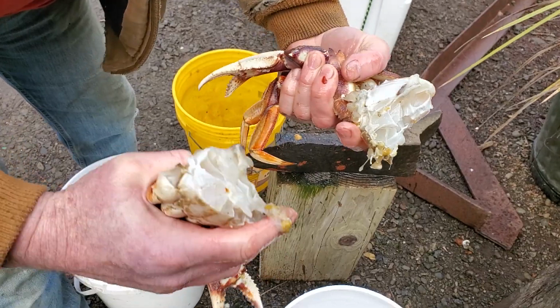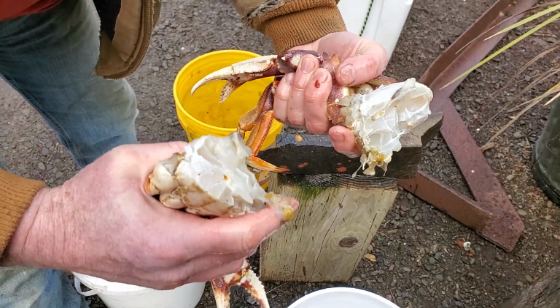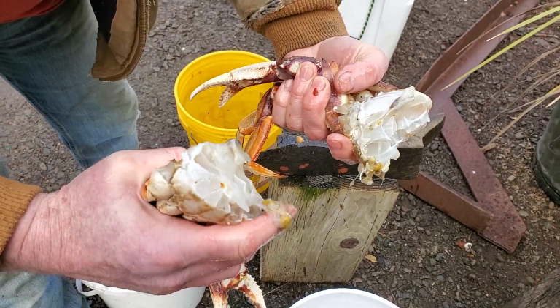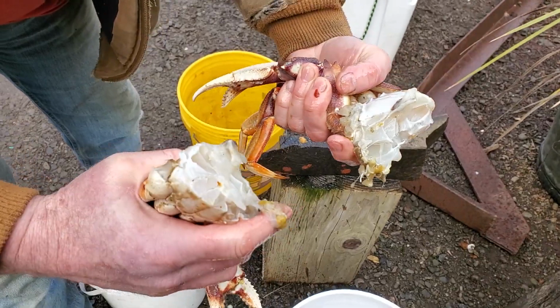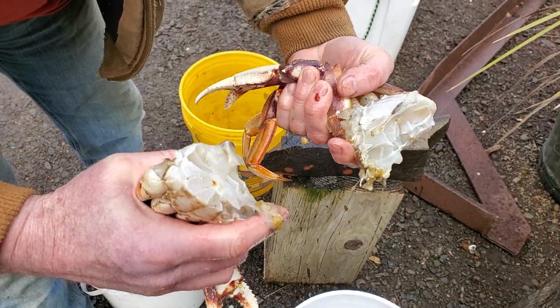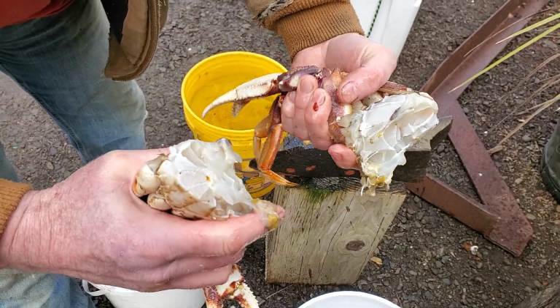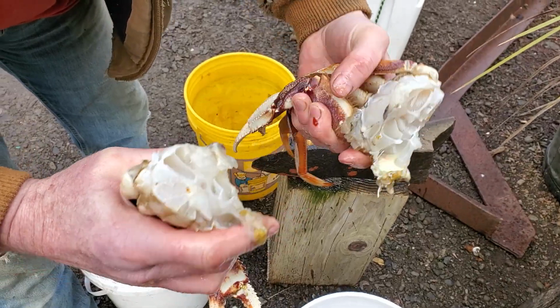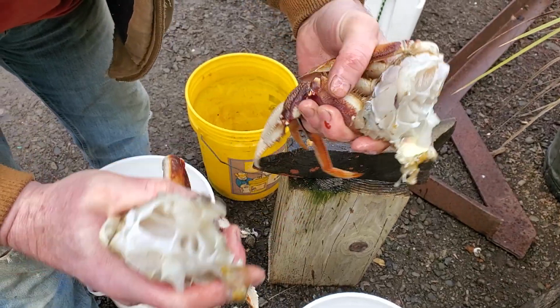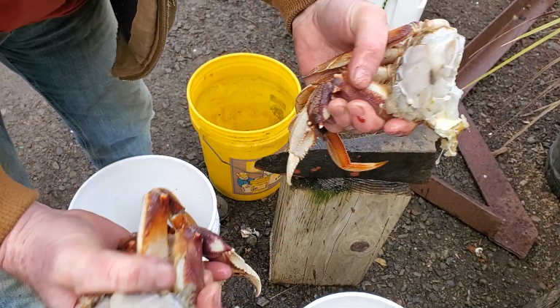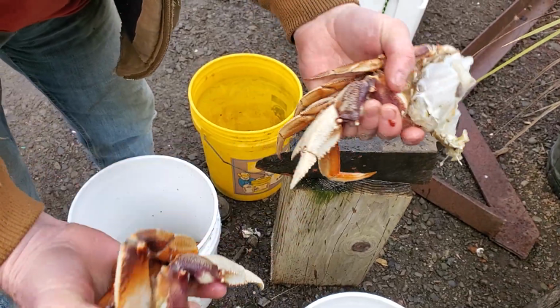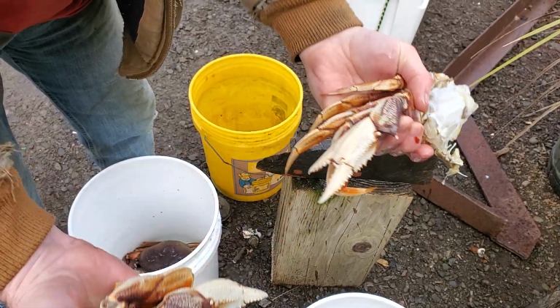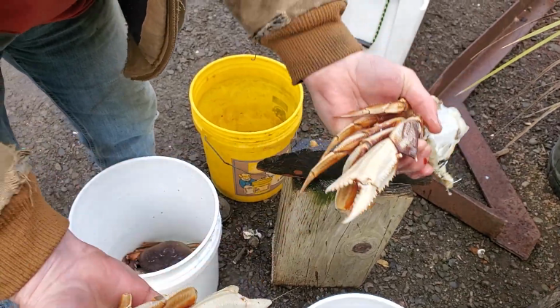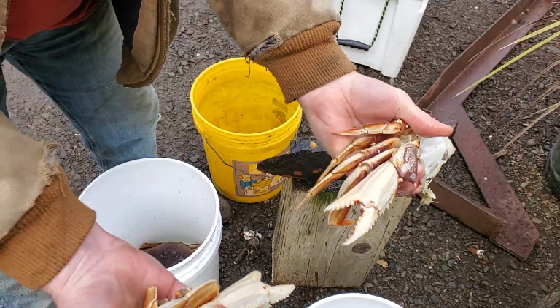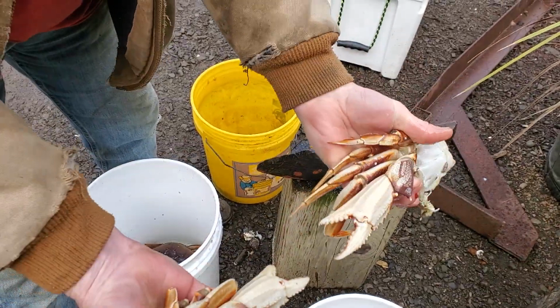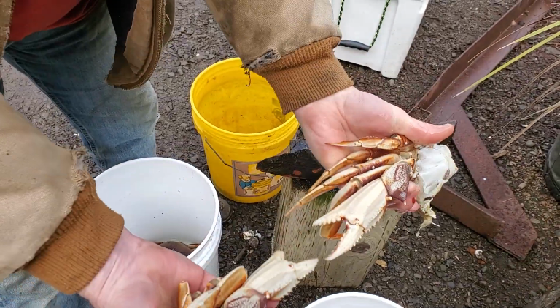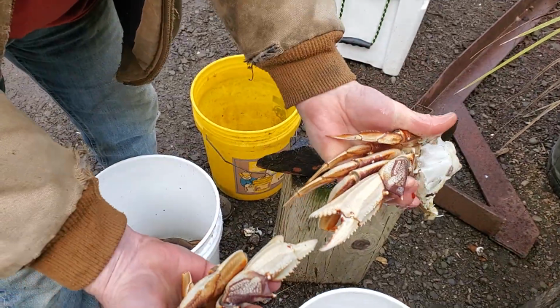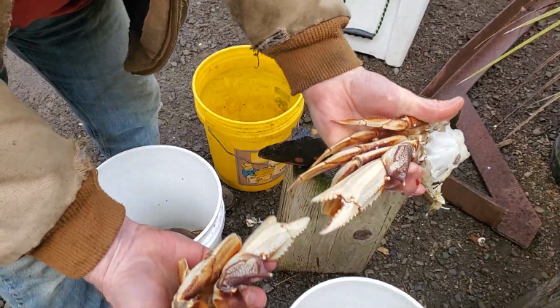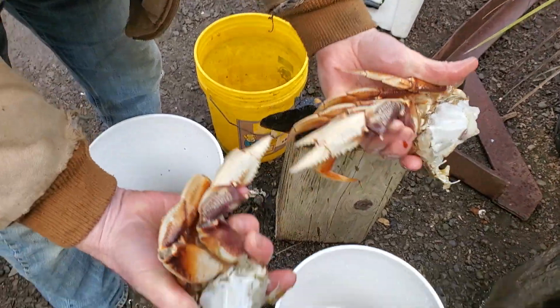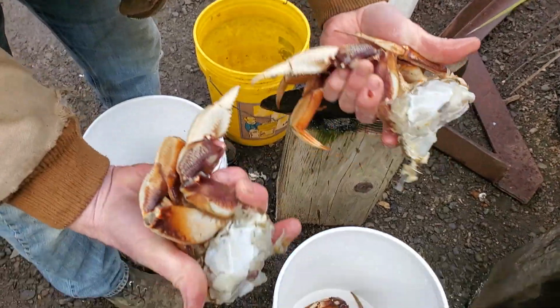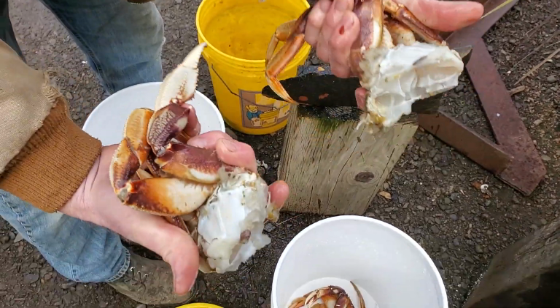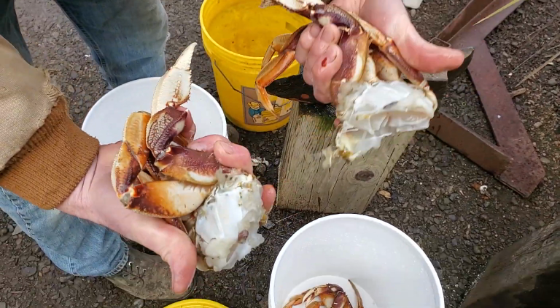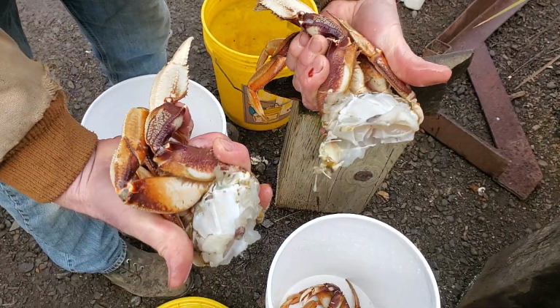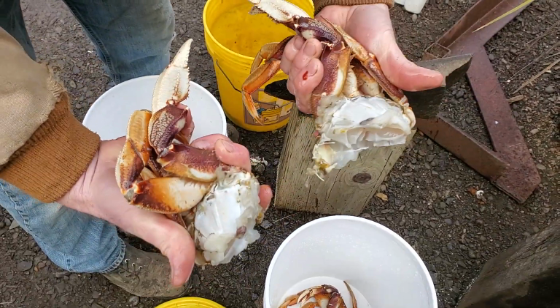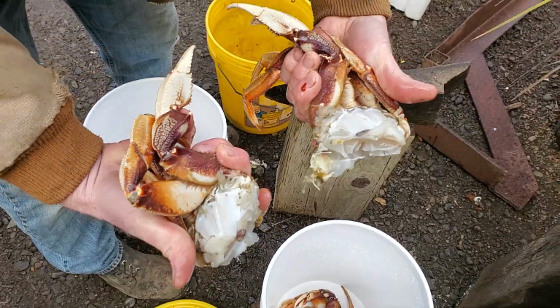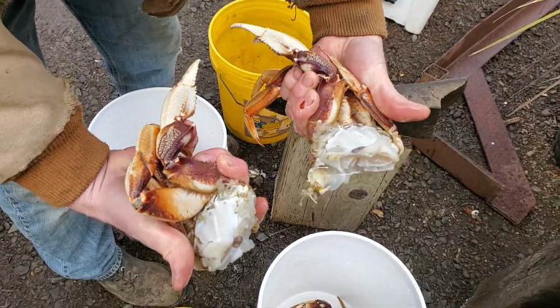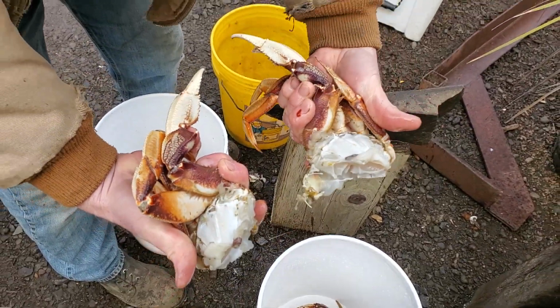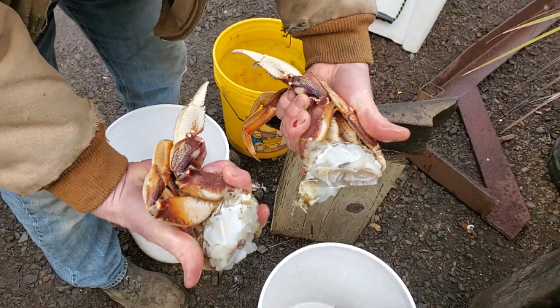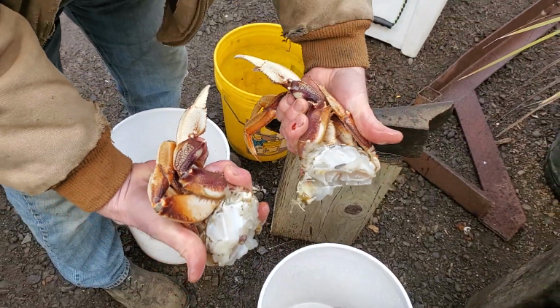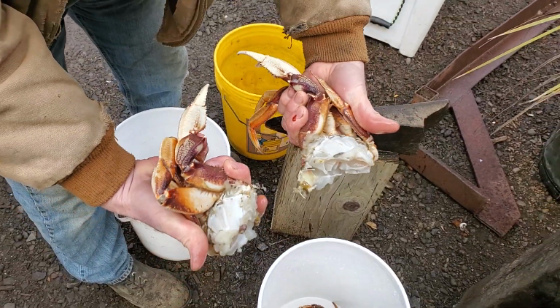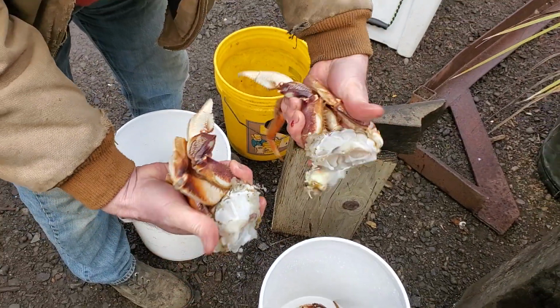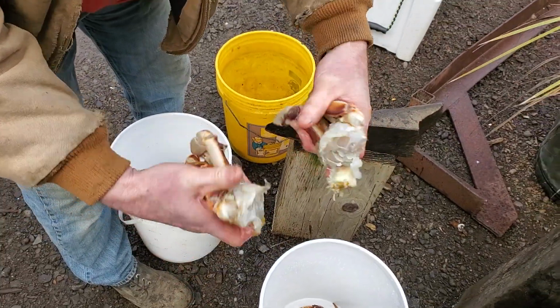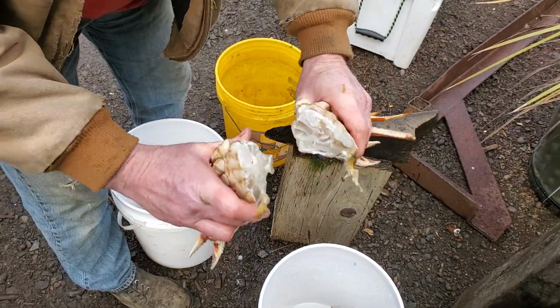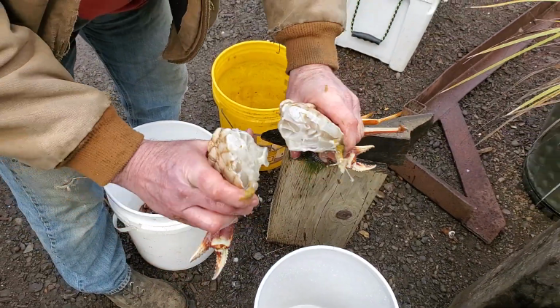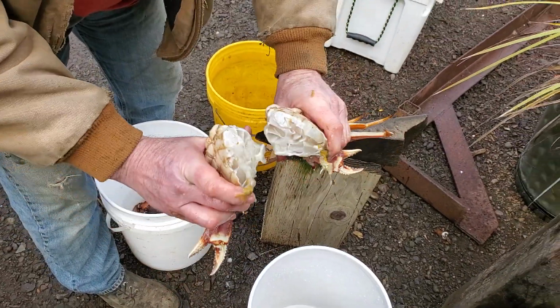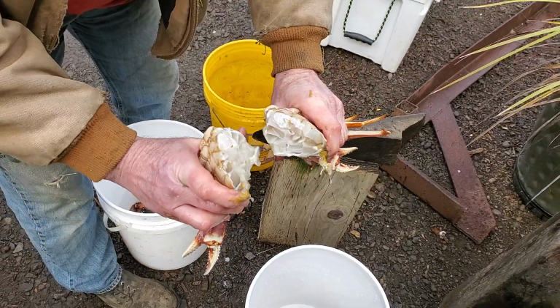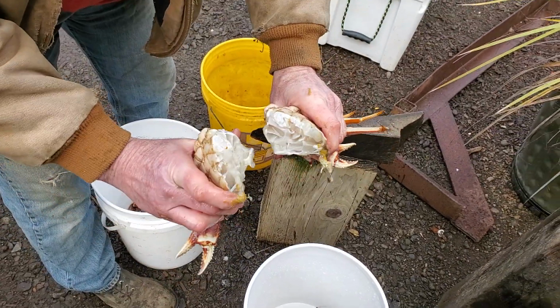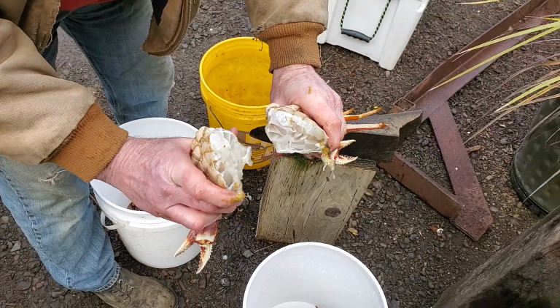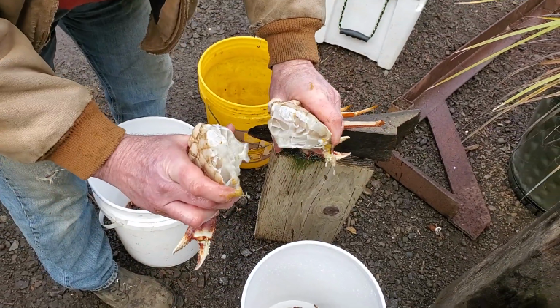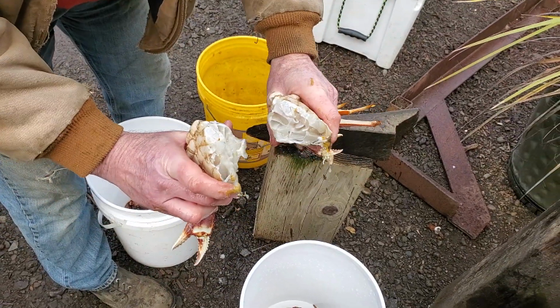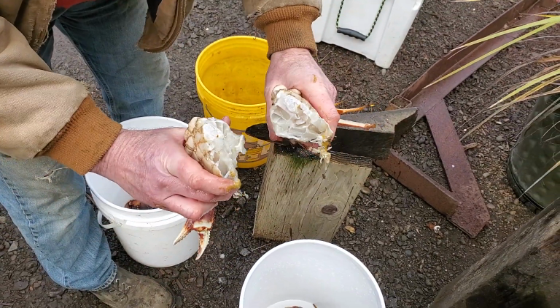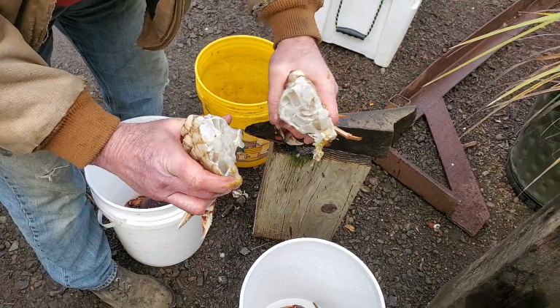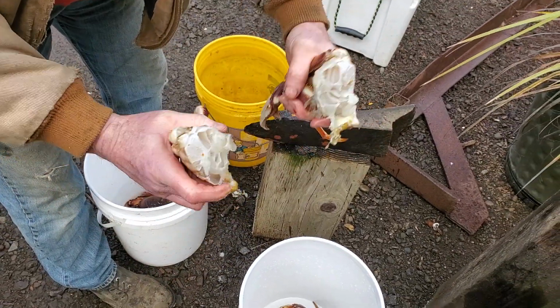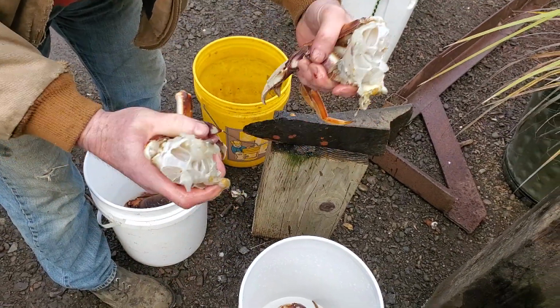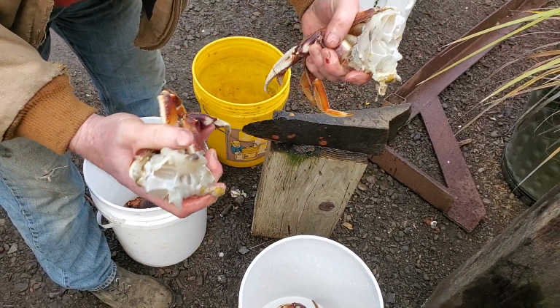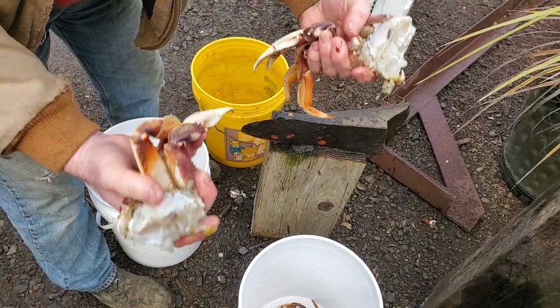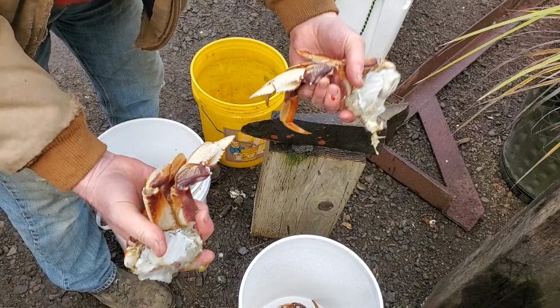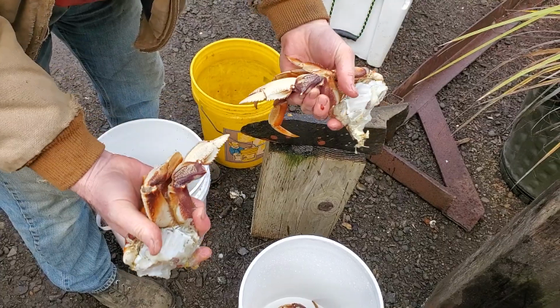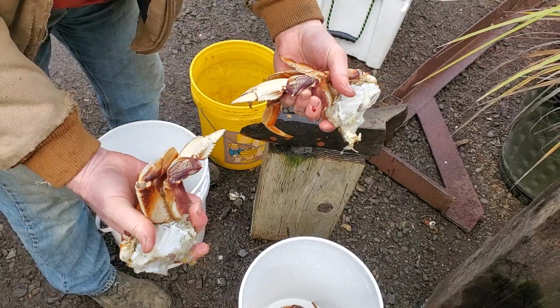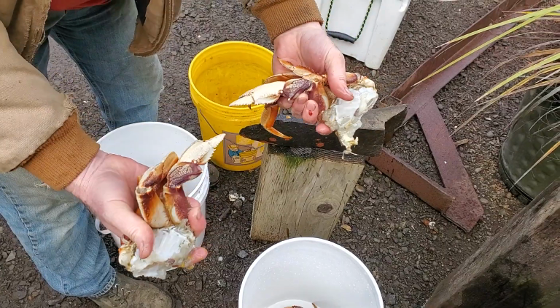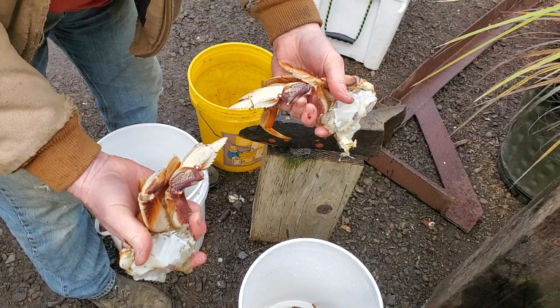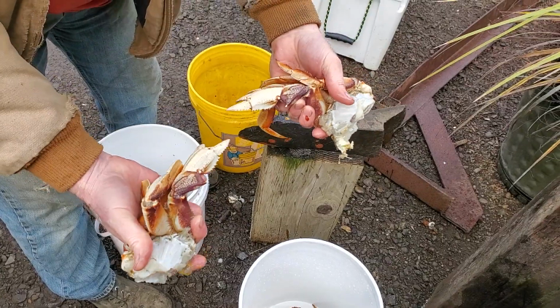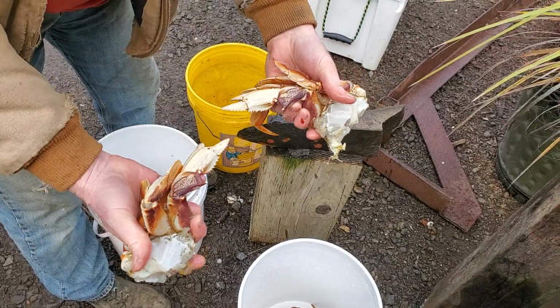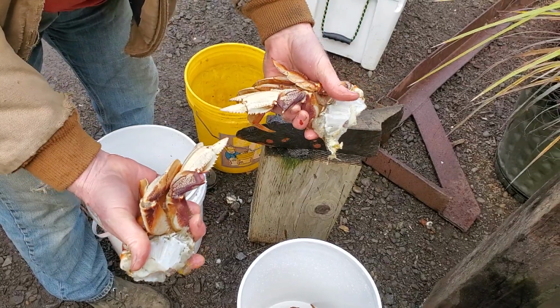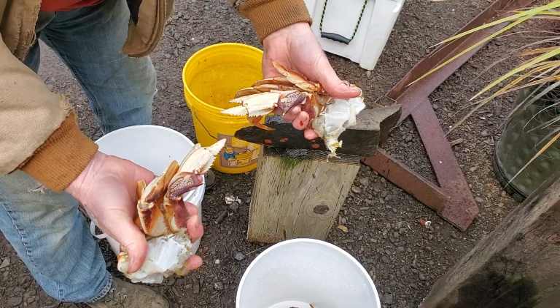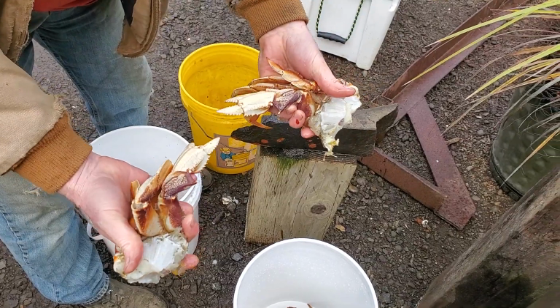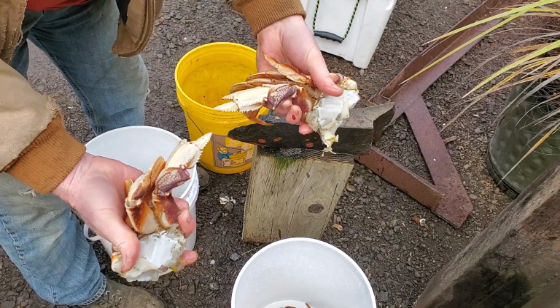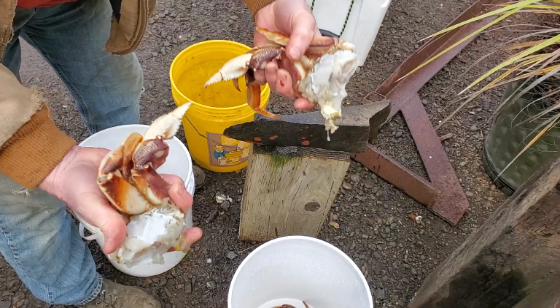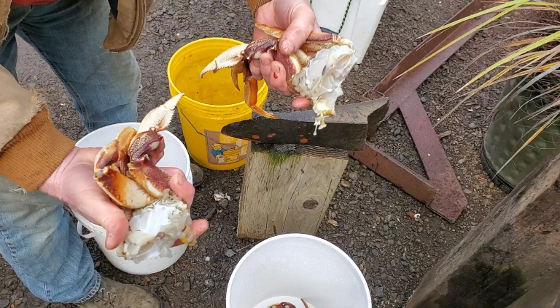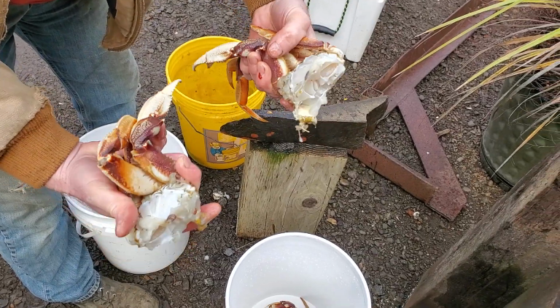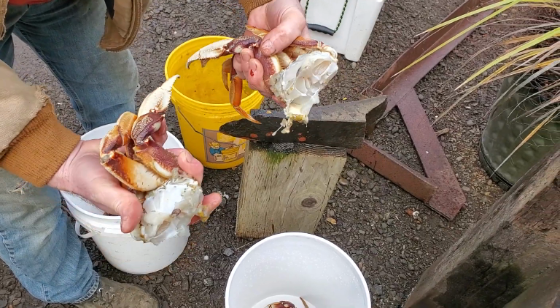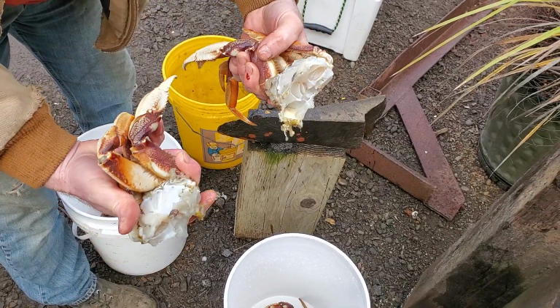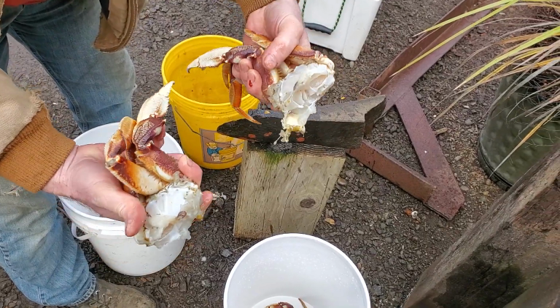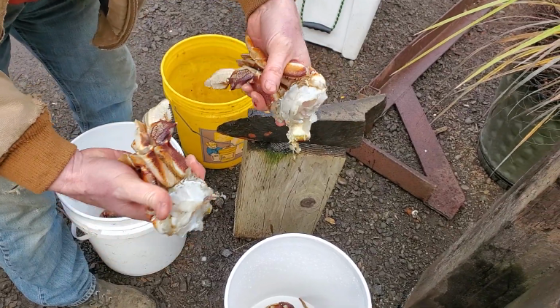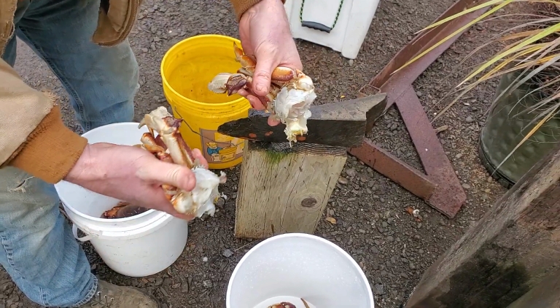I'll do a little bit of washing off, but that way you have two pieces of crab, which you can cook immediately or you can freeze them.